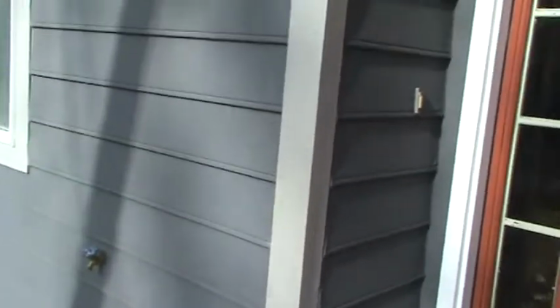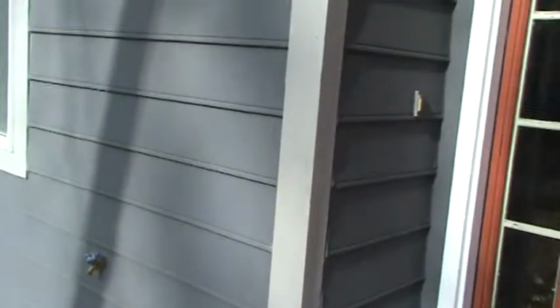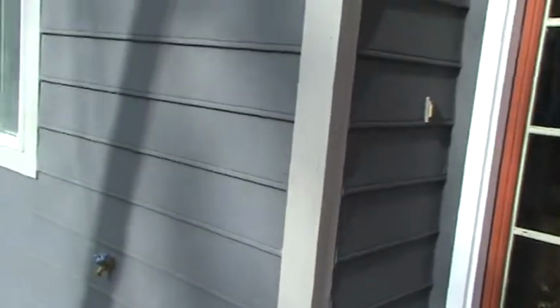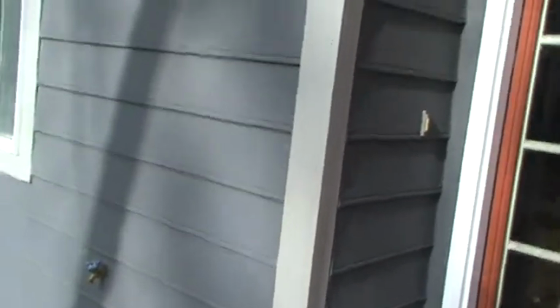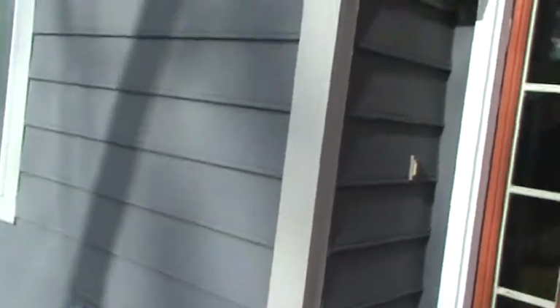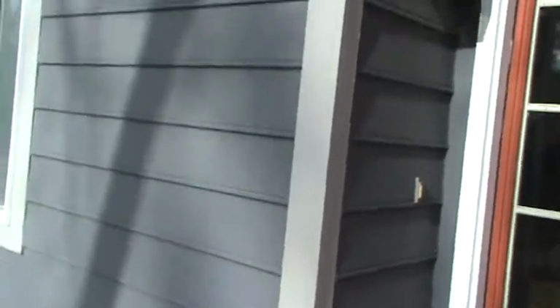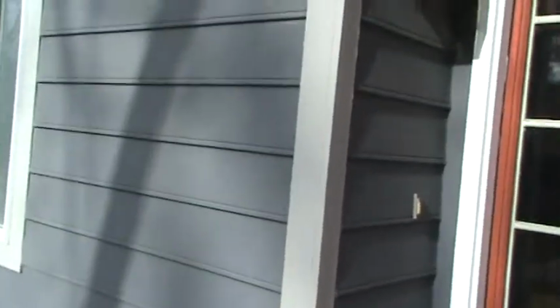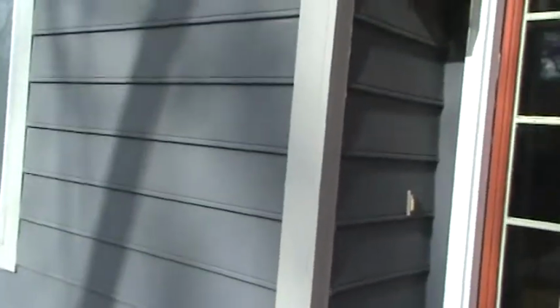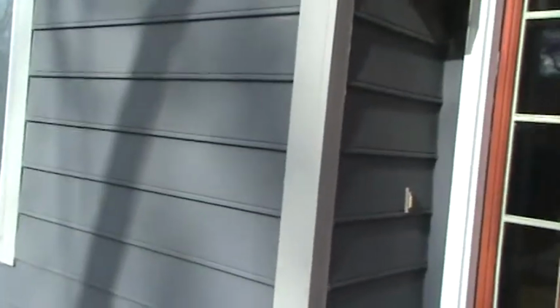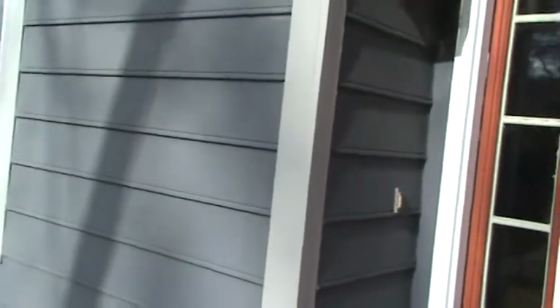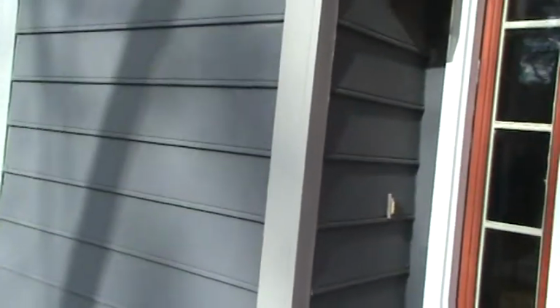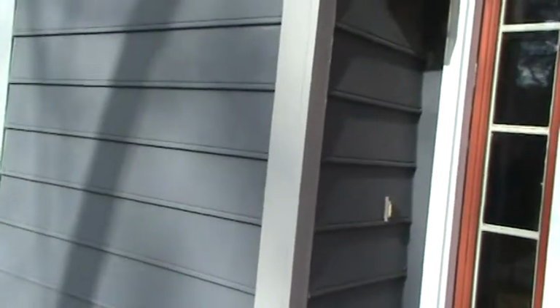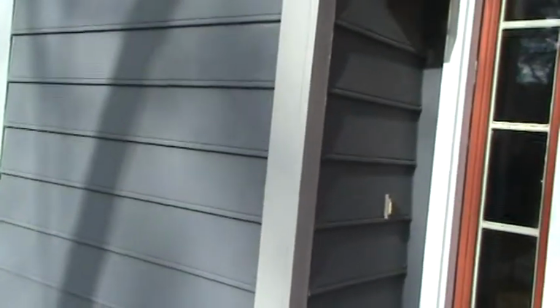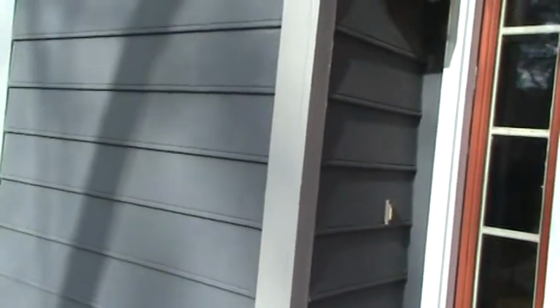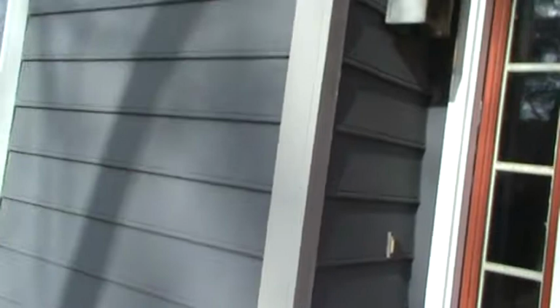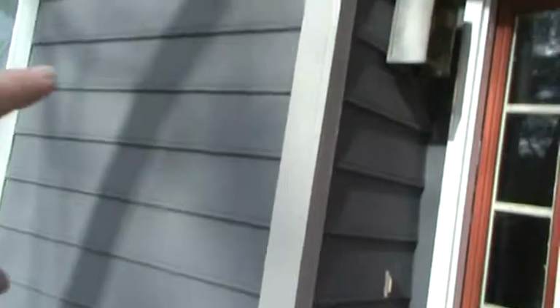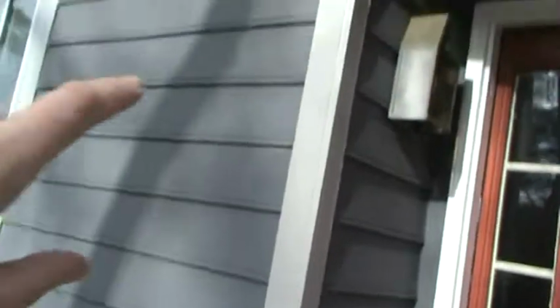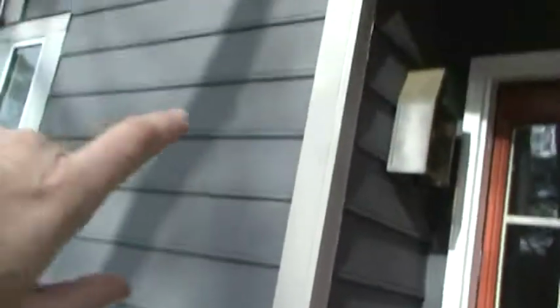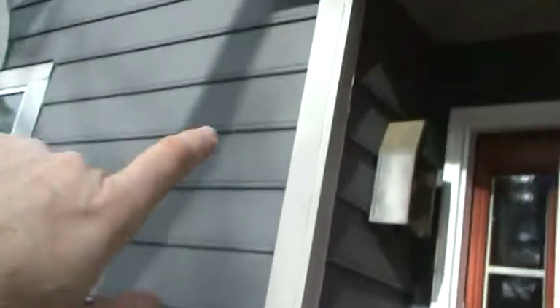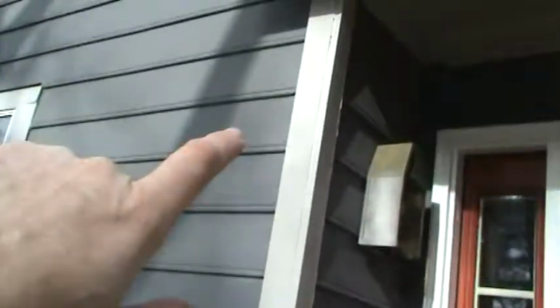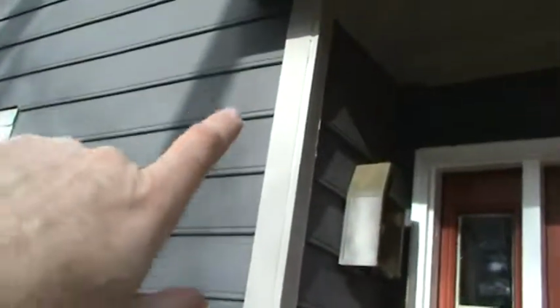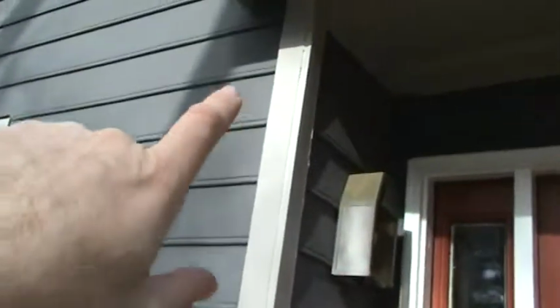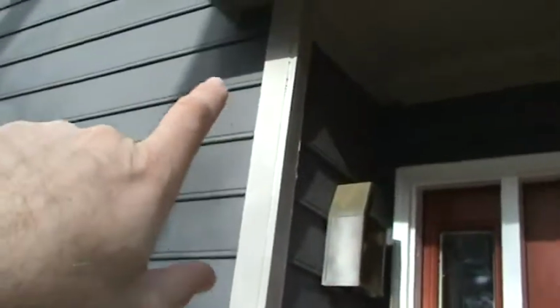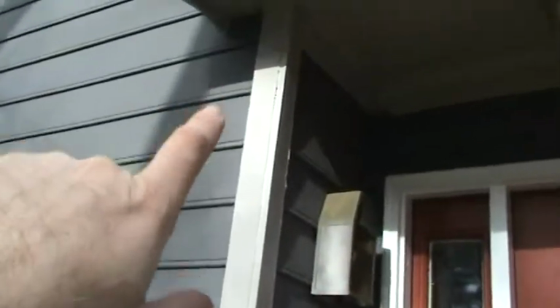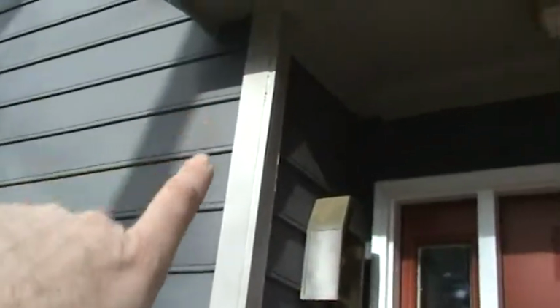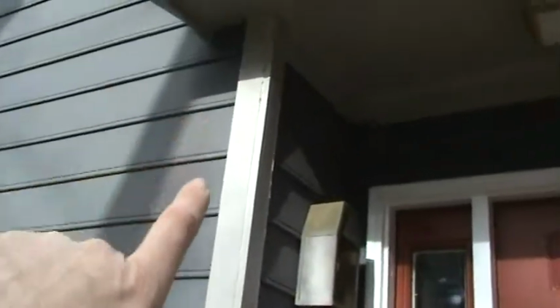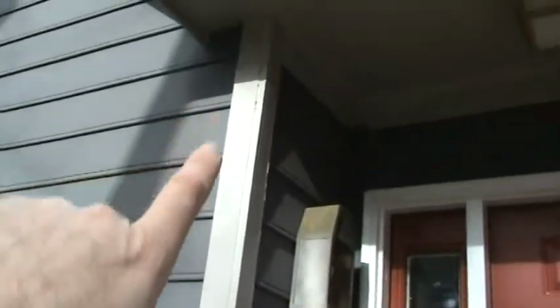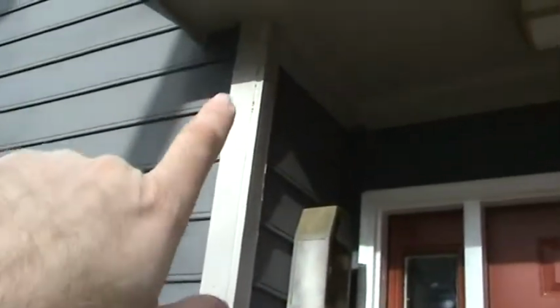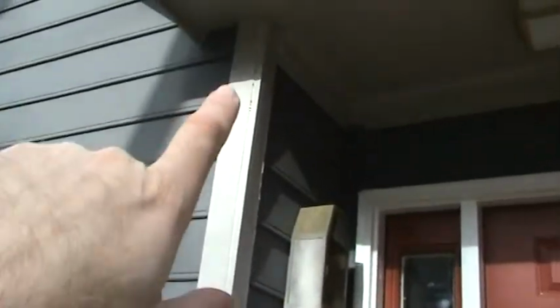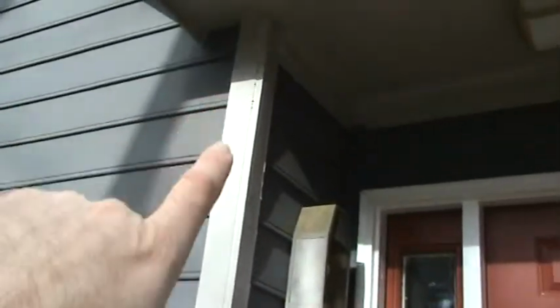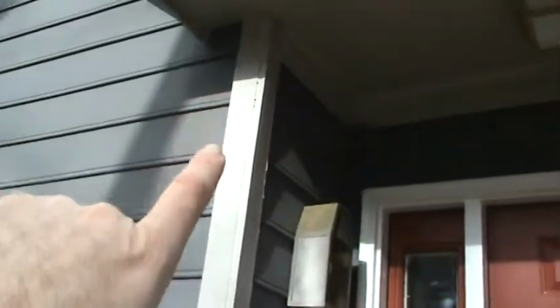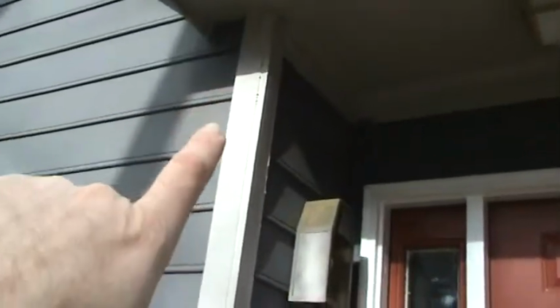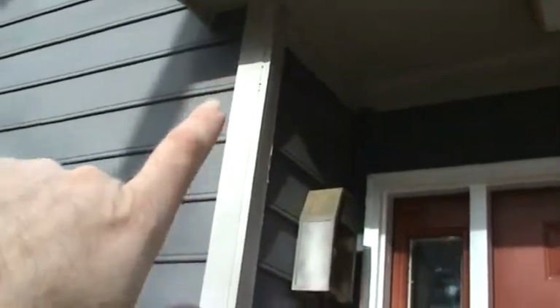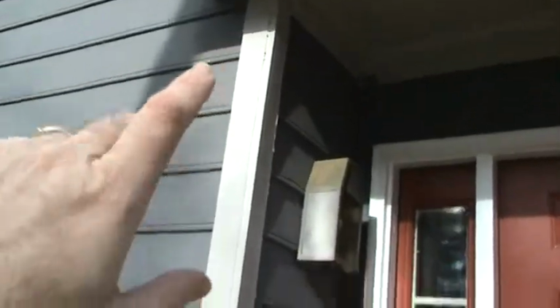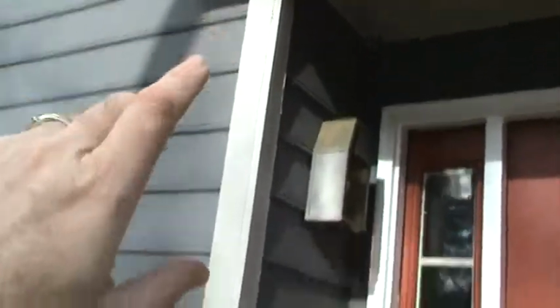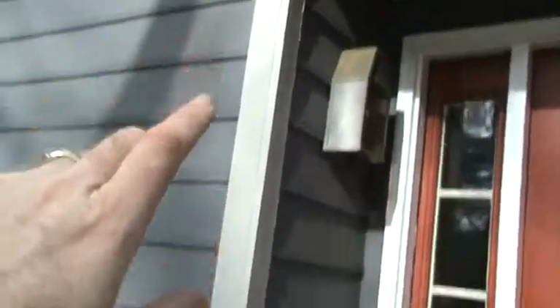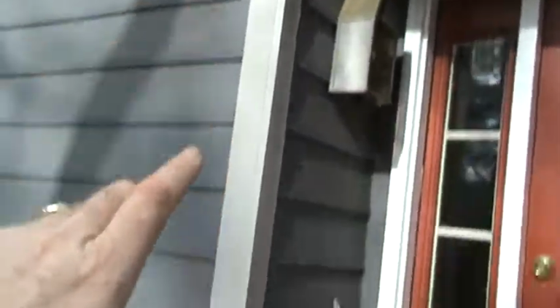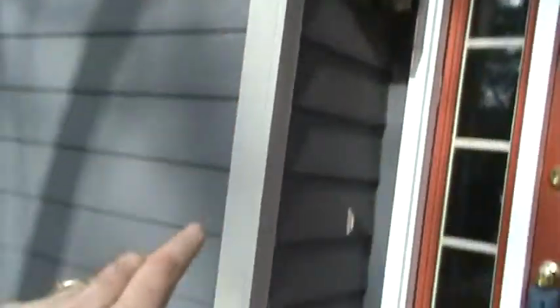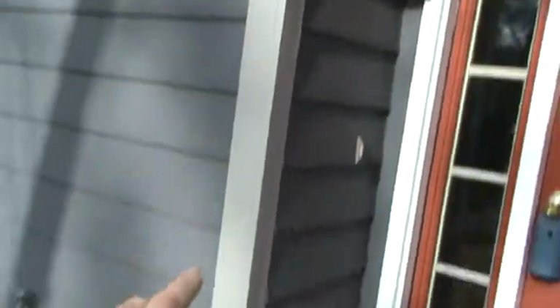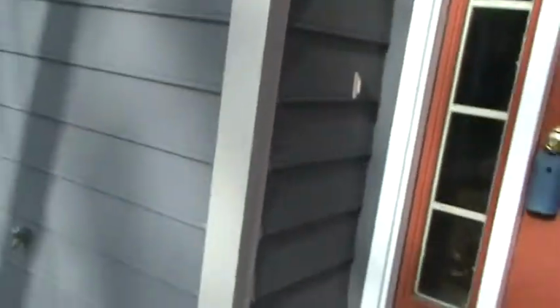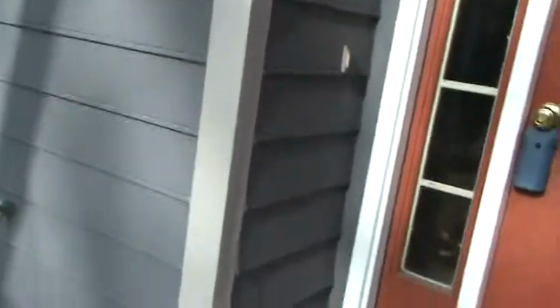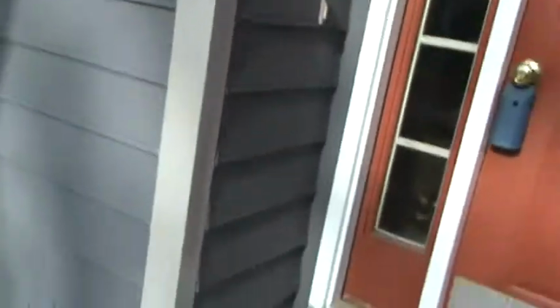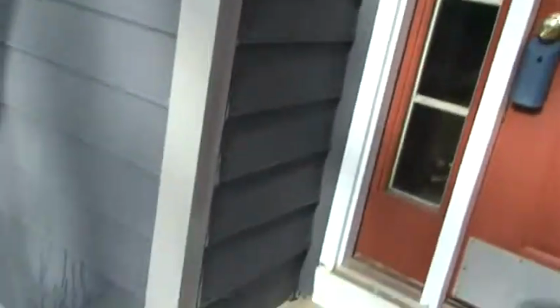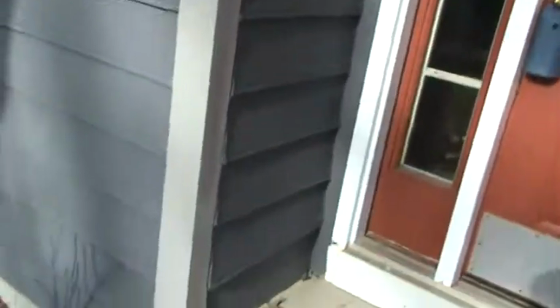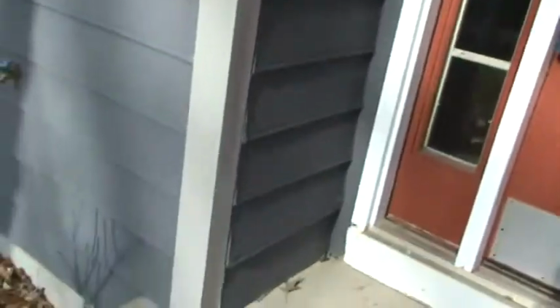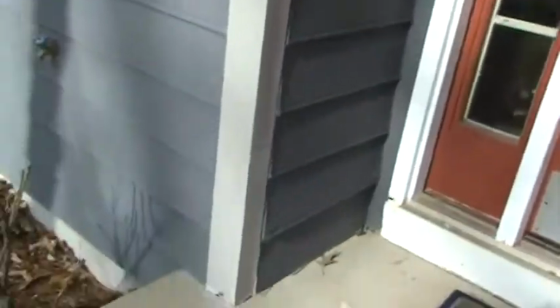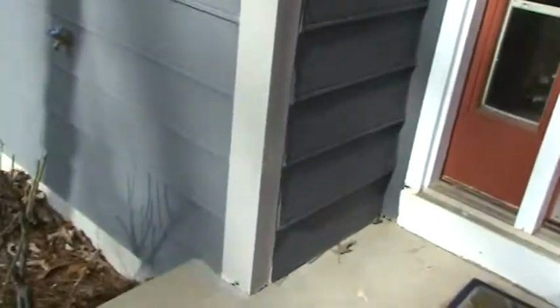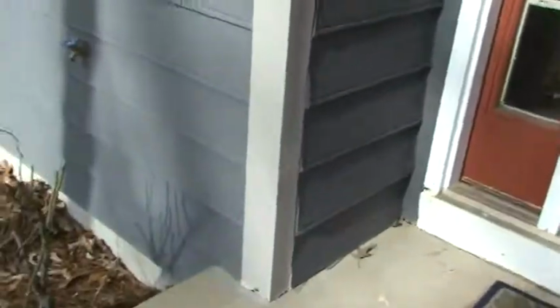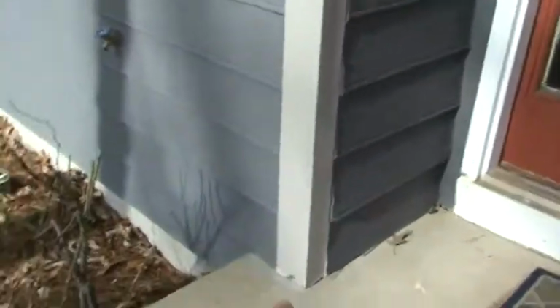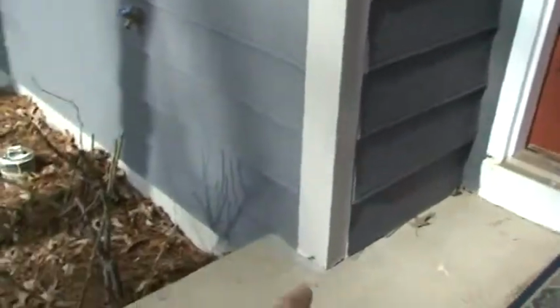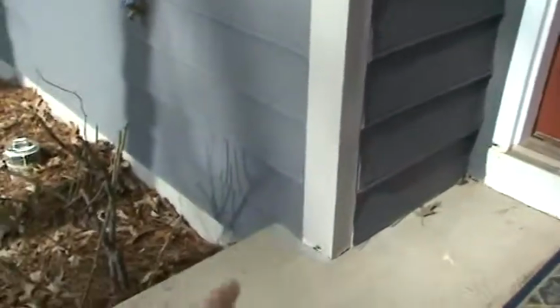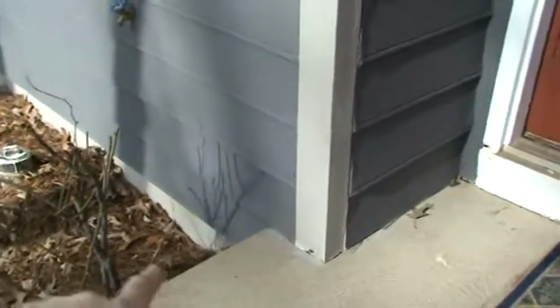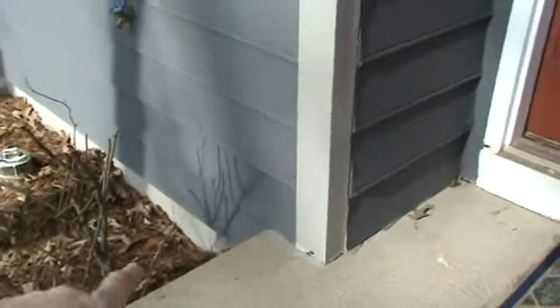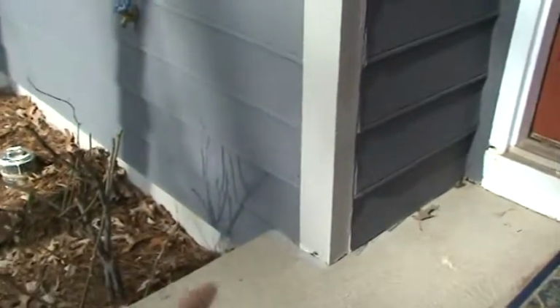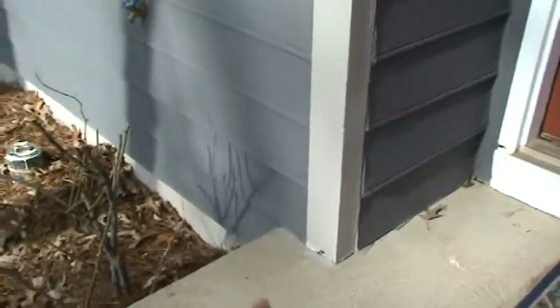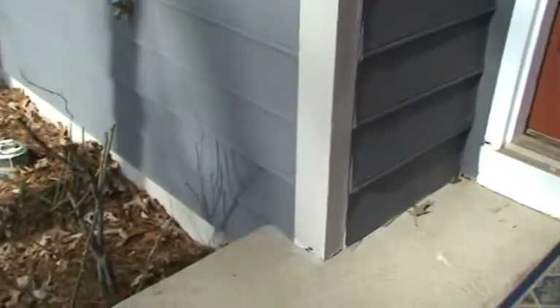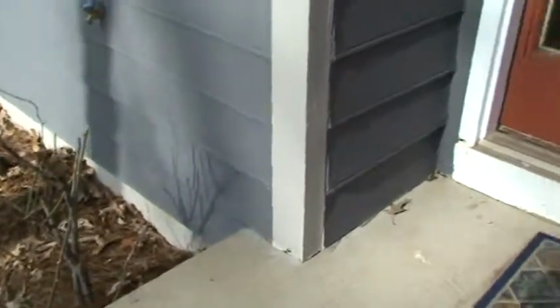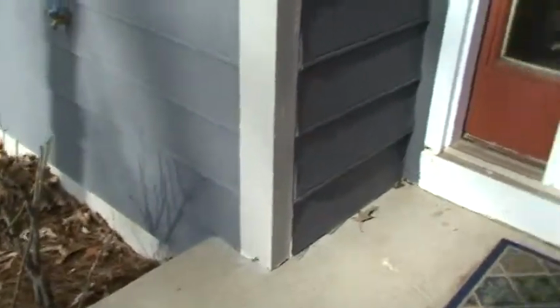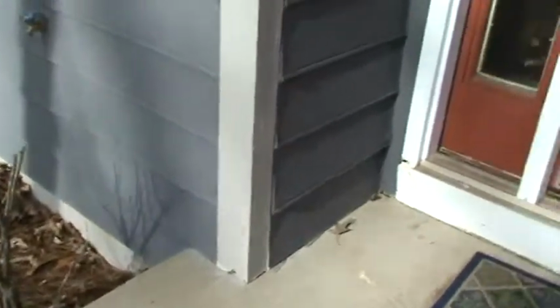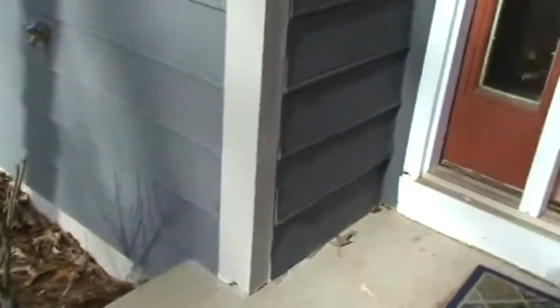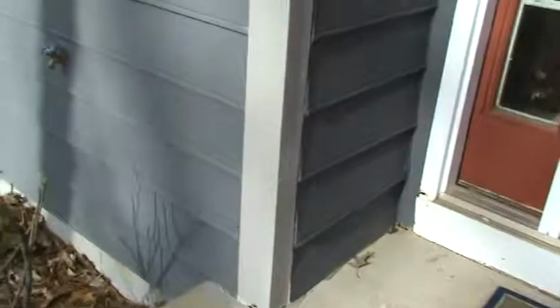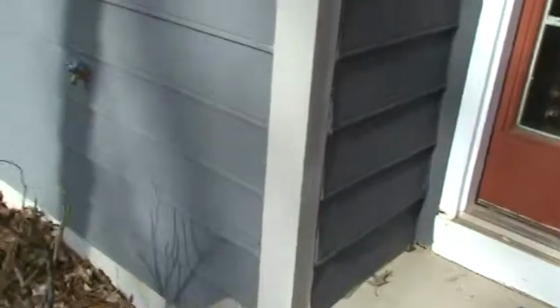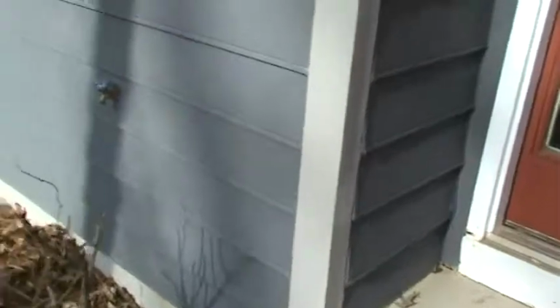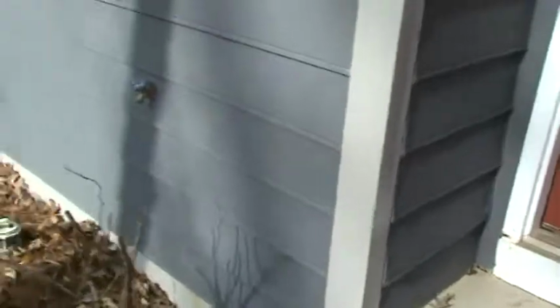You can see the little things that happen with houses — the caulk has failed in this corner, and so the moisture came down and it rotted the corner of this corner board right here.